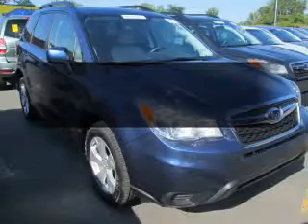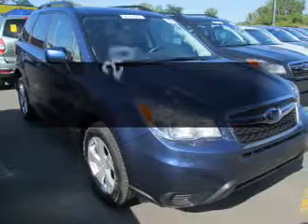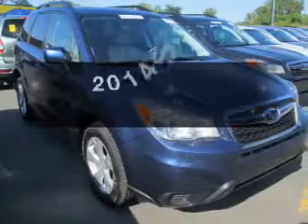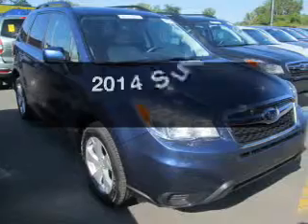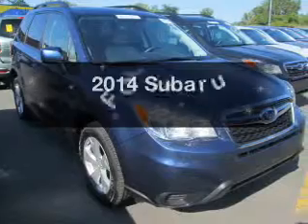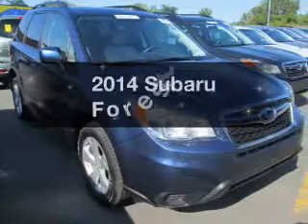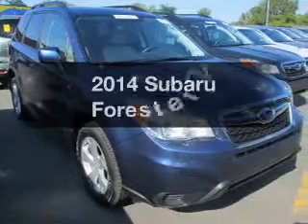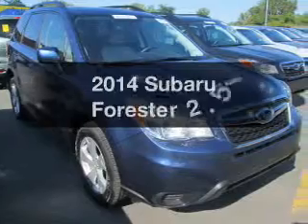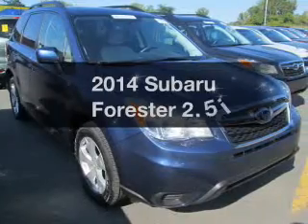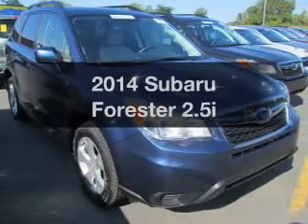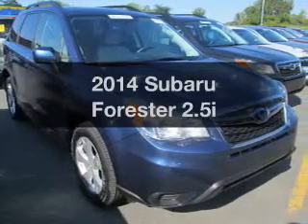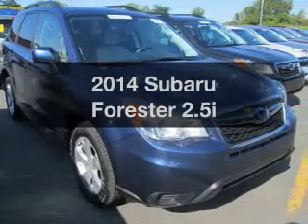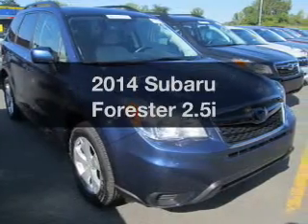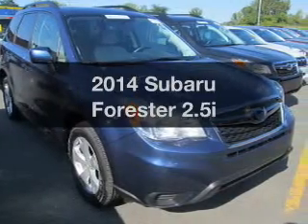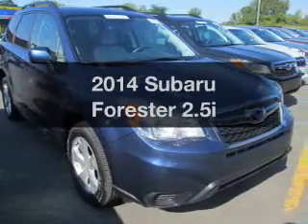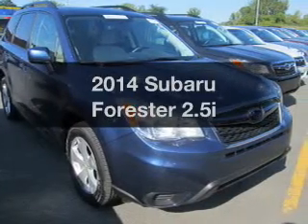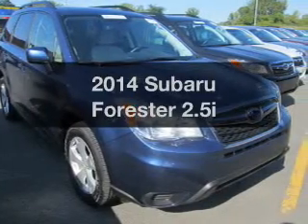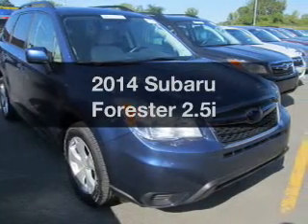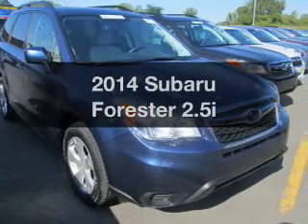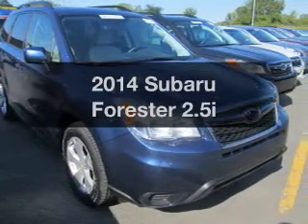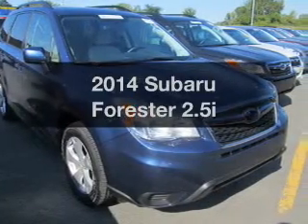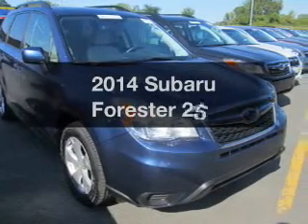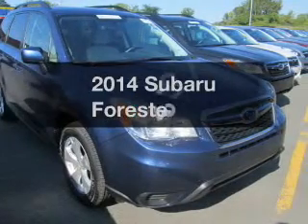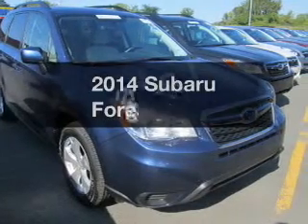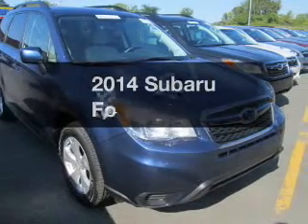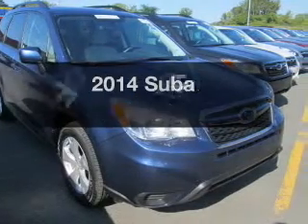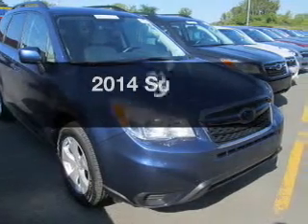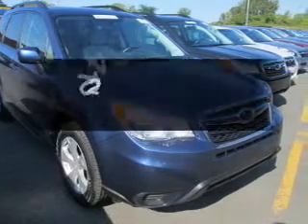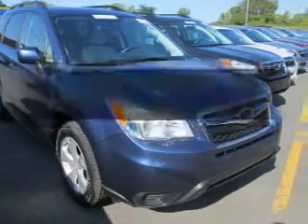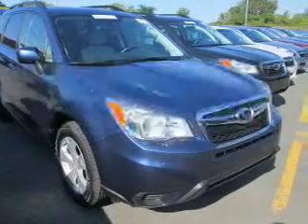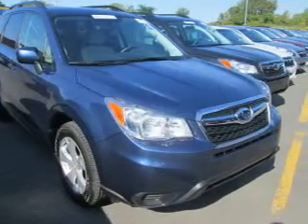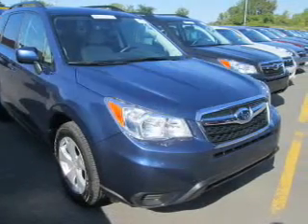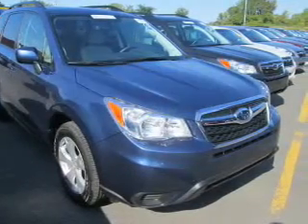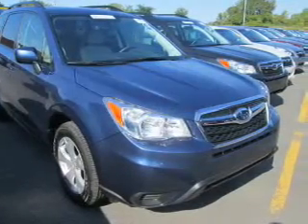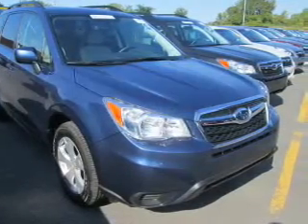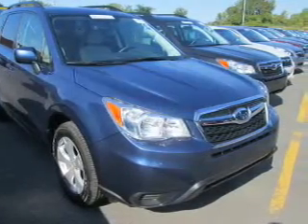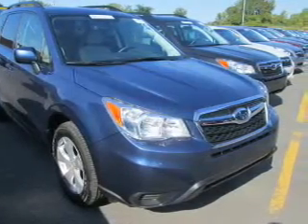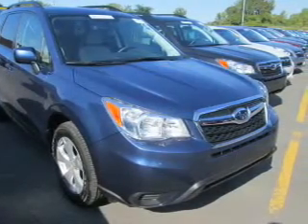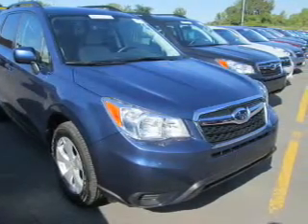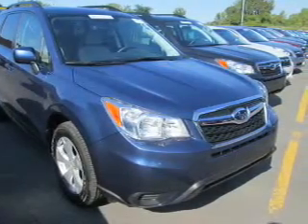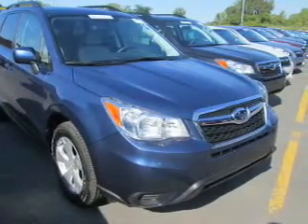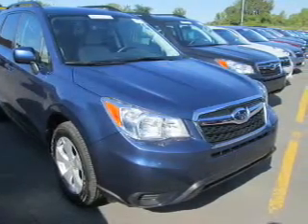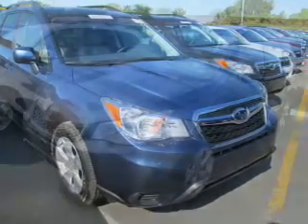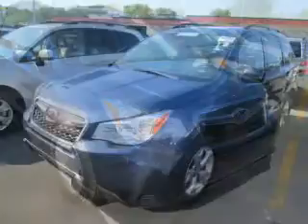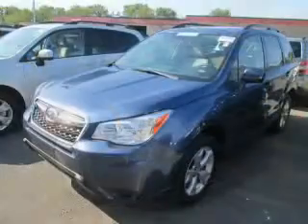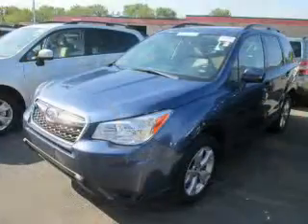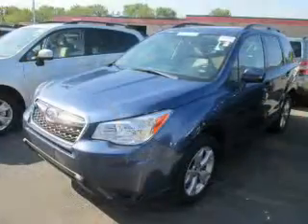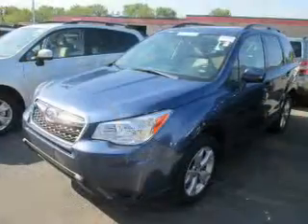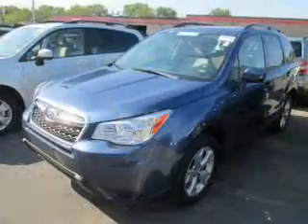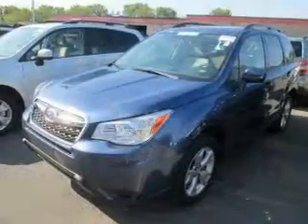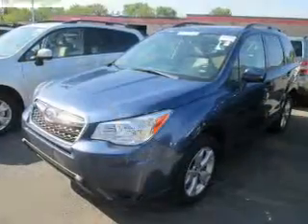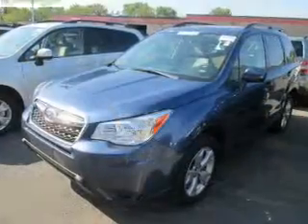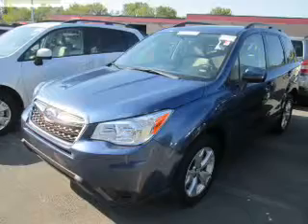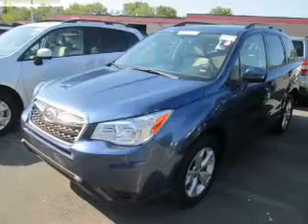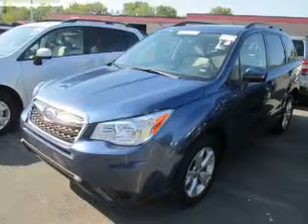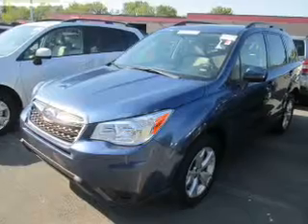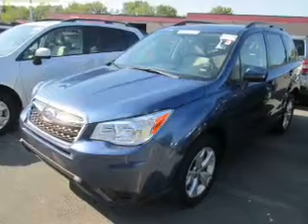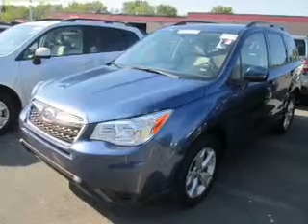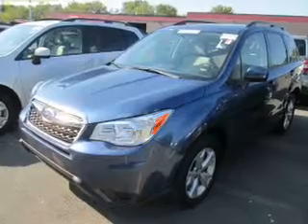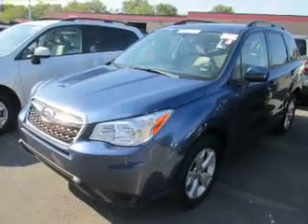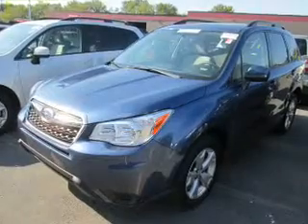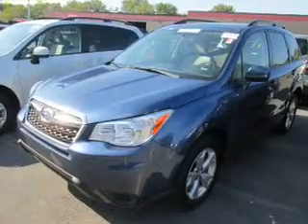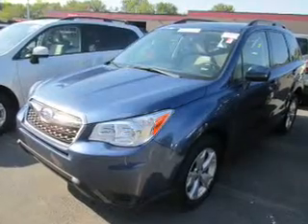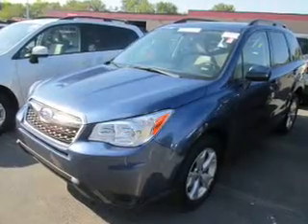Introducing the 2014 Subaru Forester. Travel the roads in style and comfort in this great vehicle.